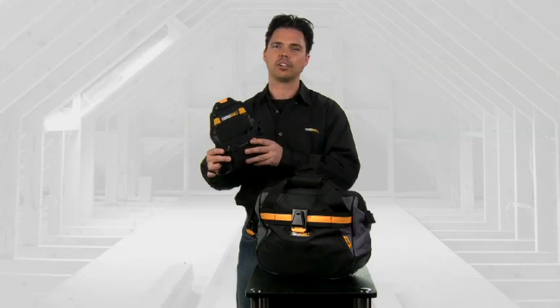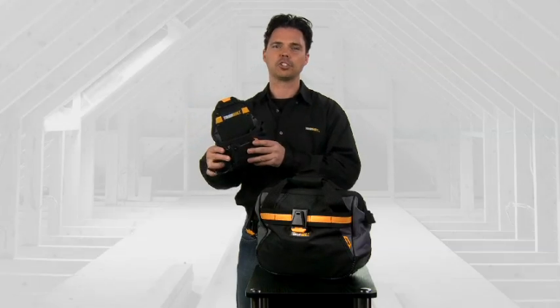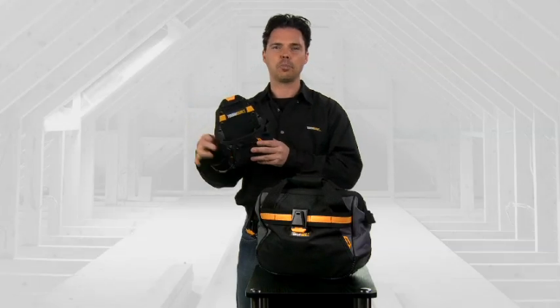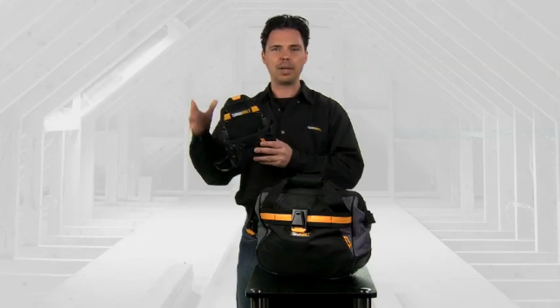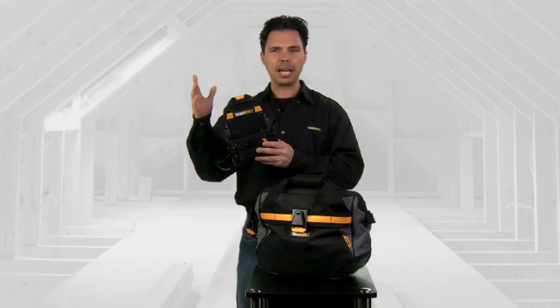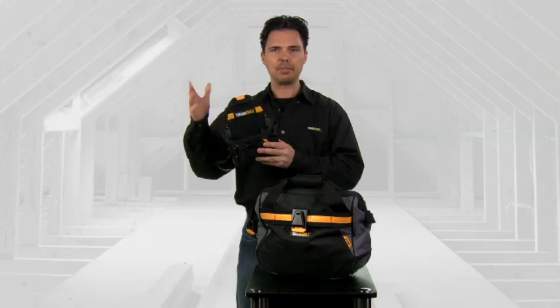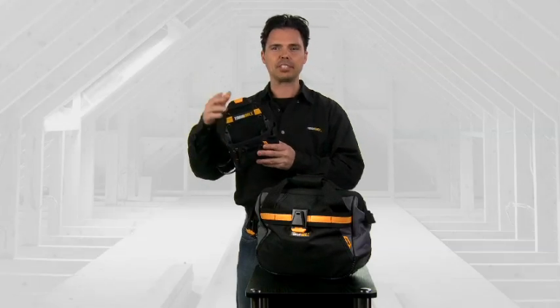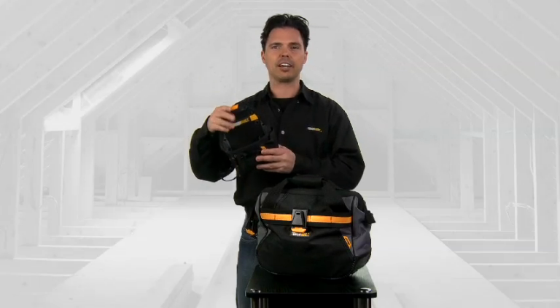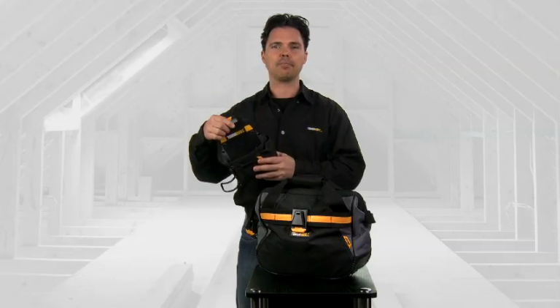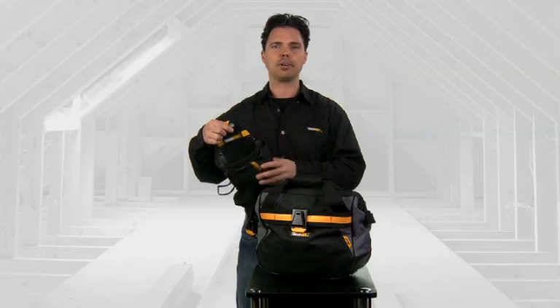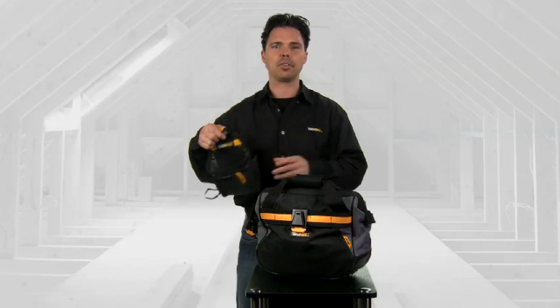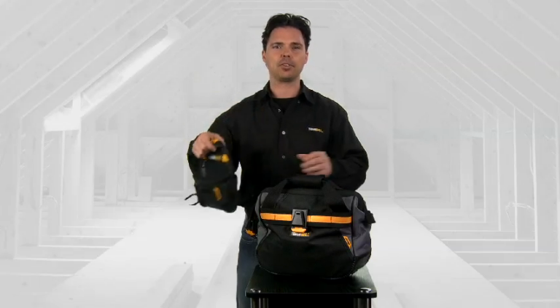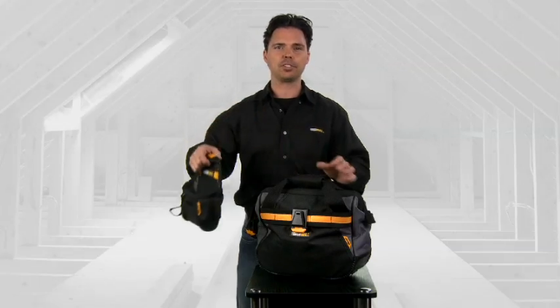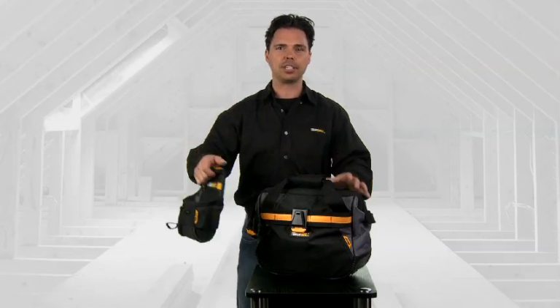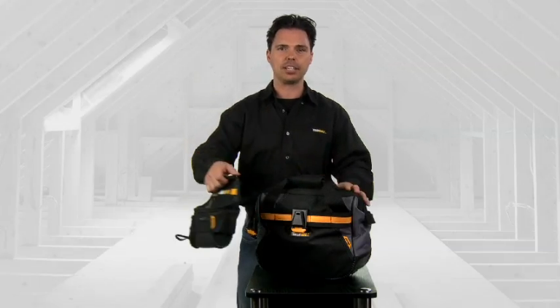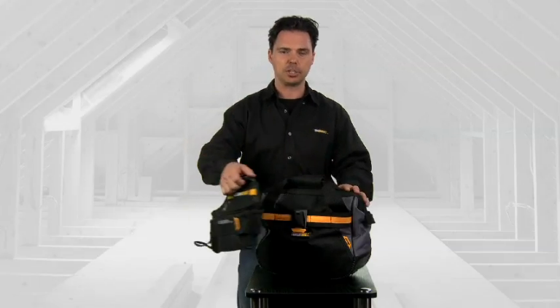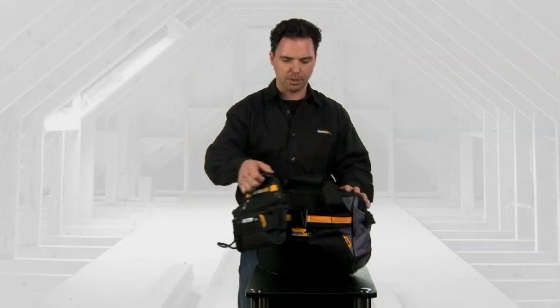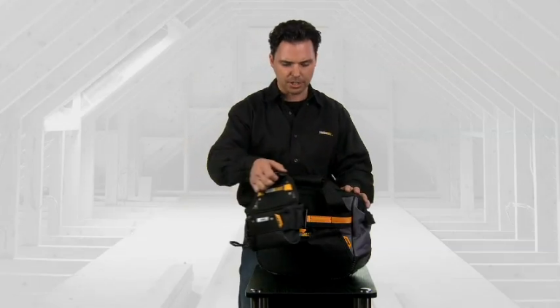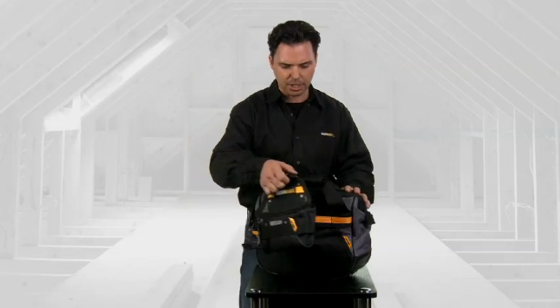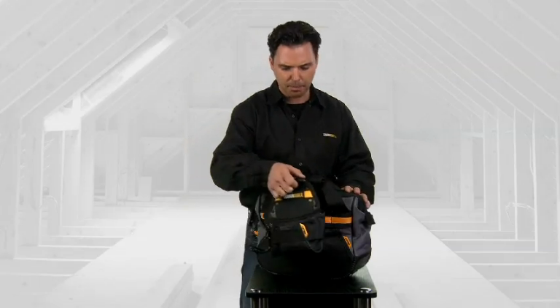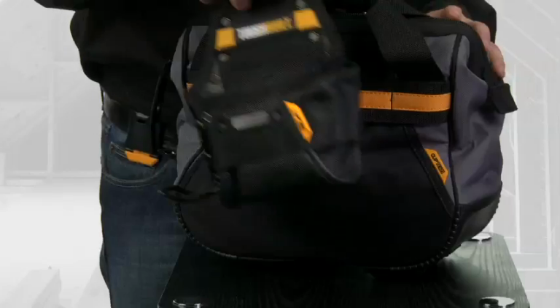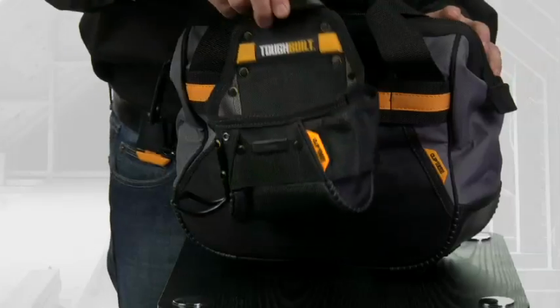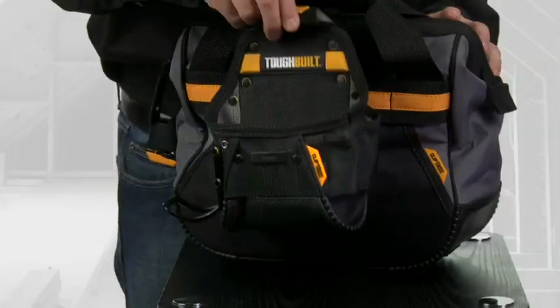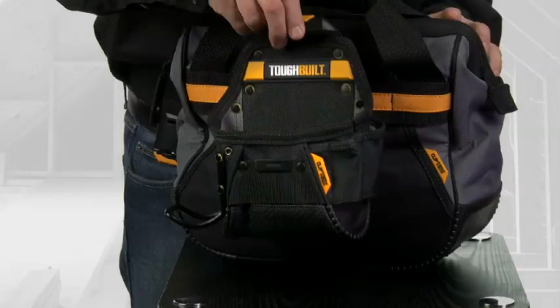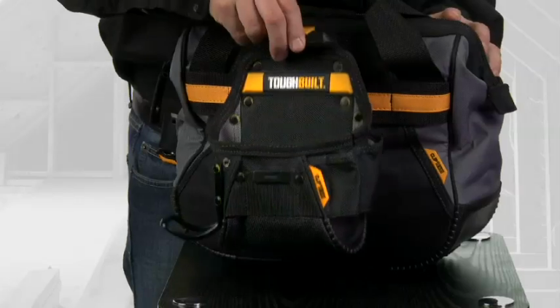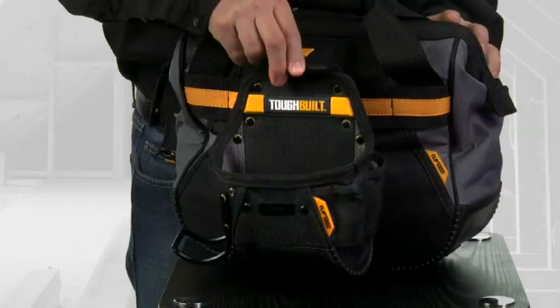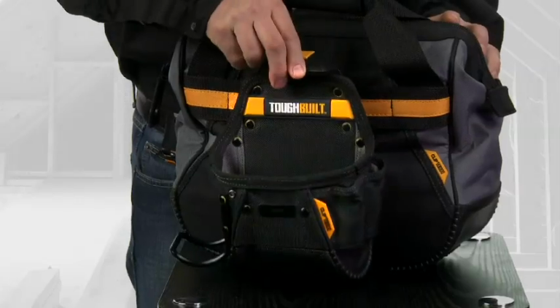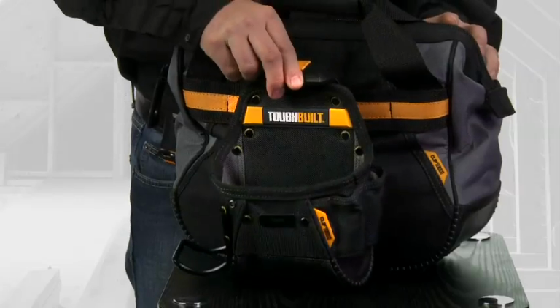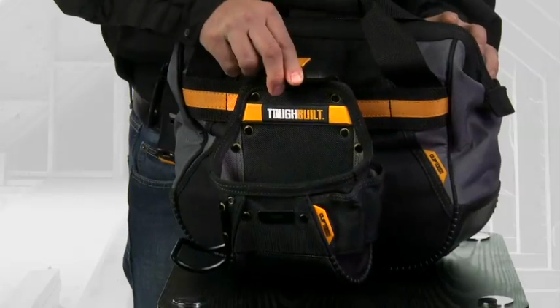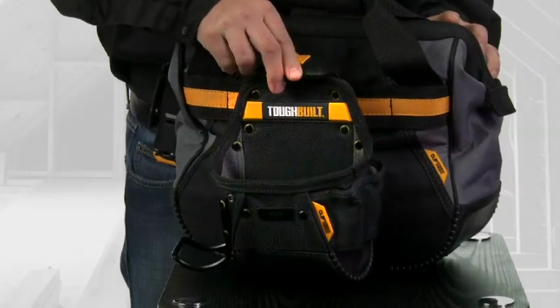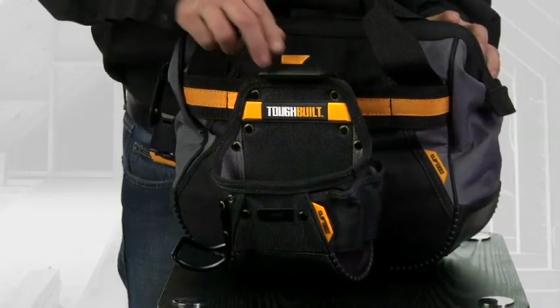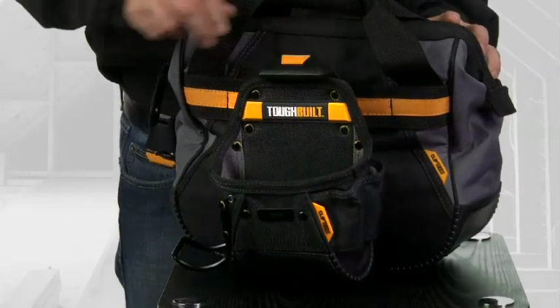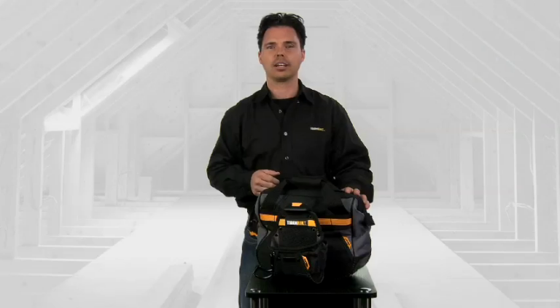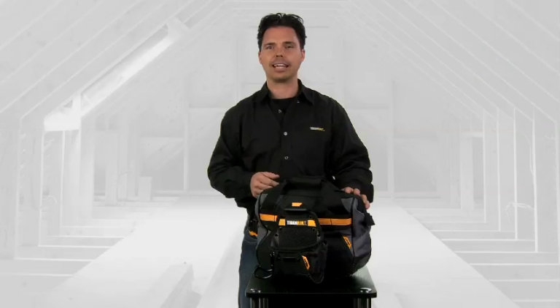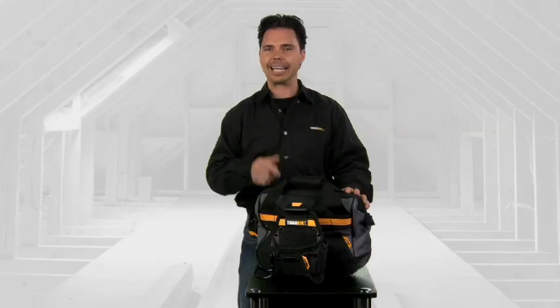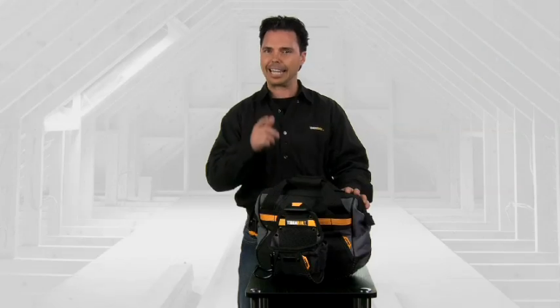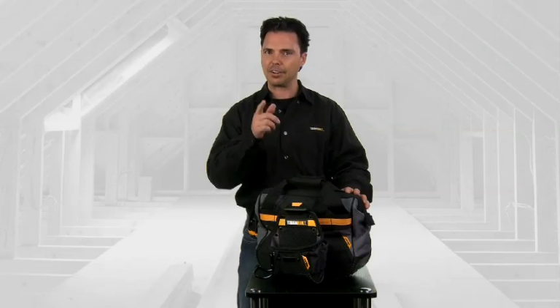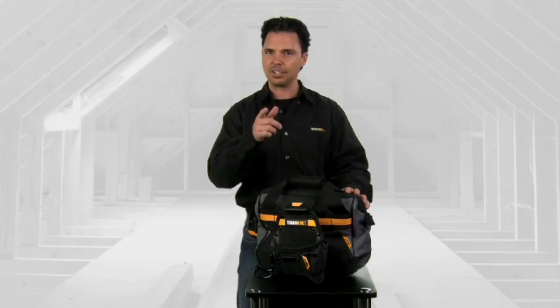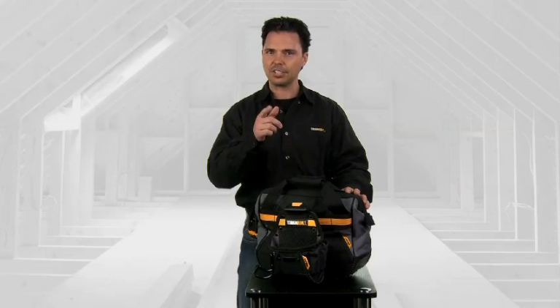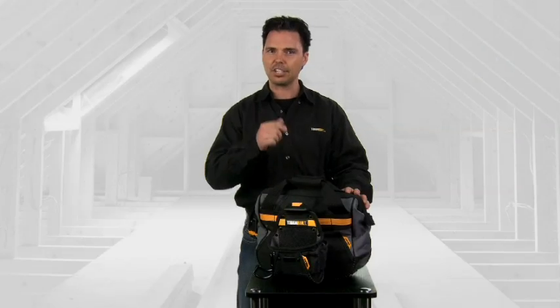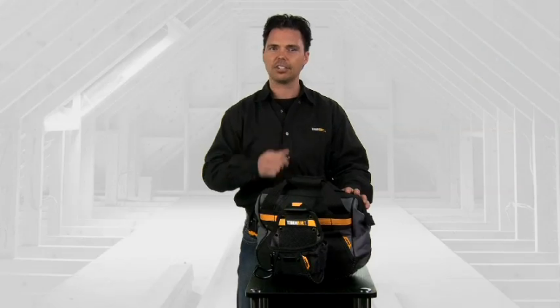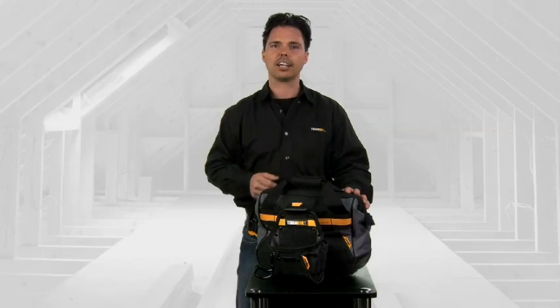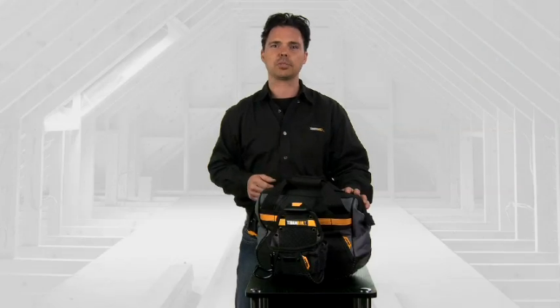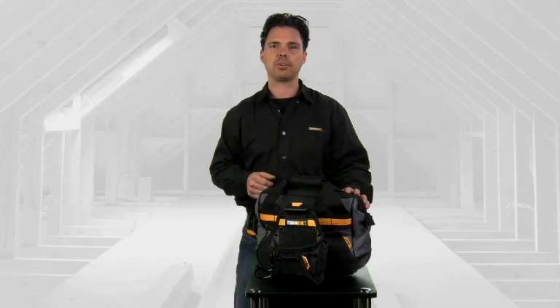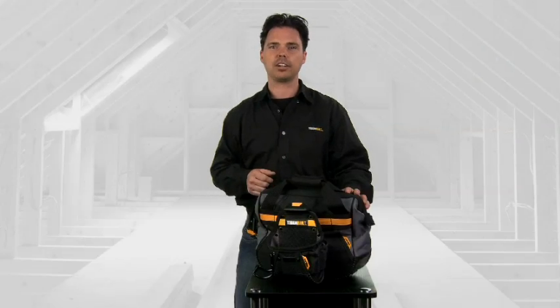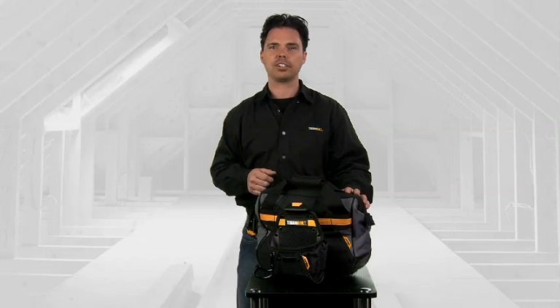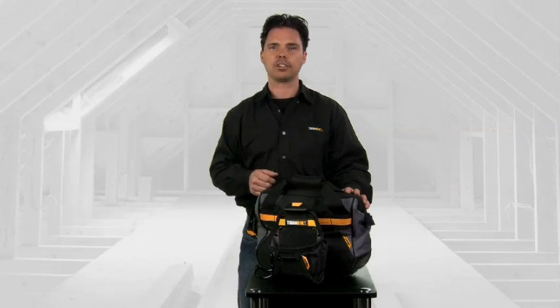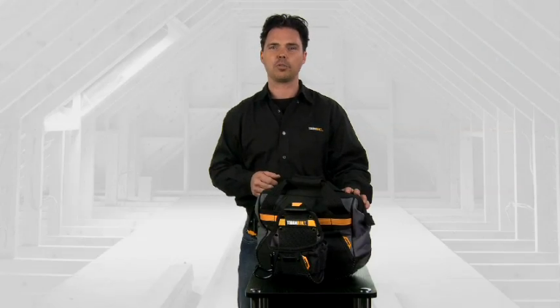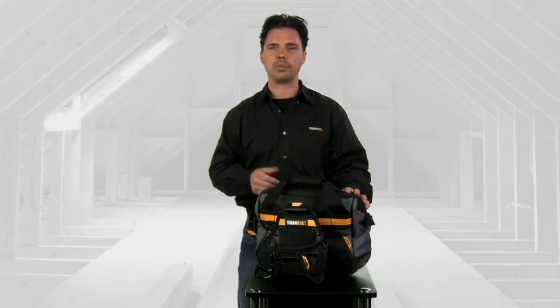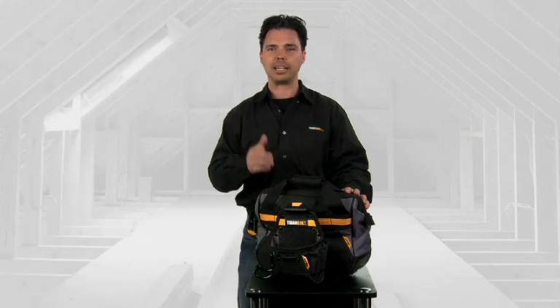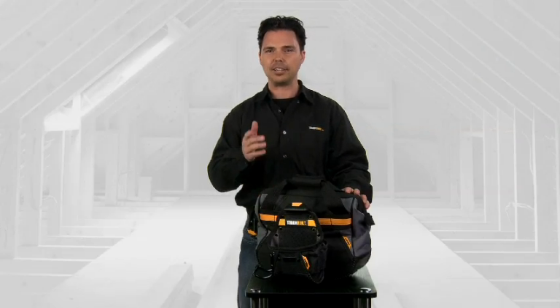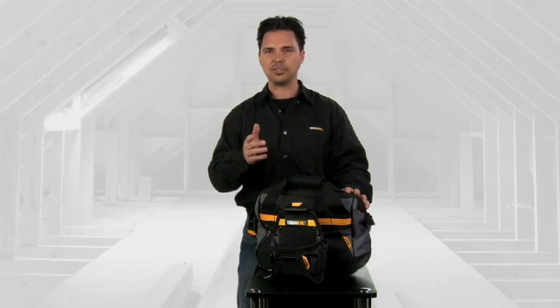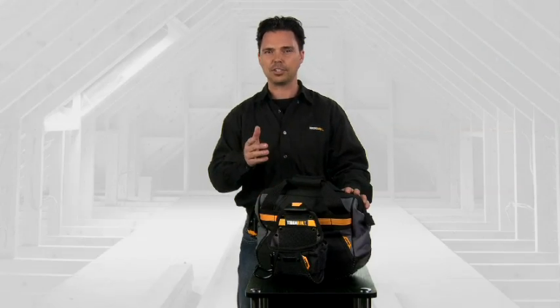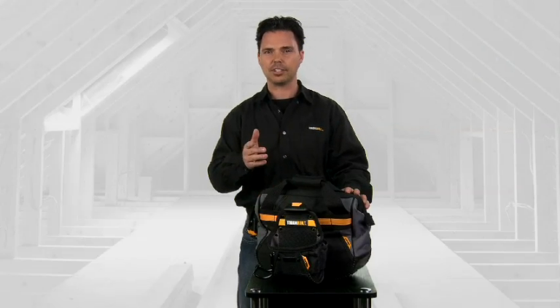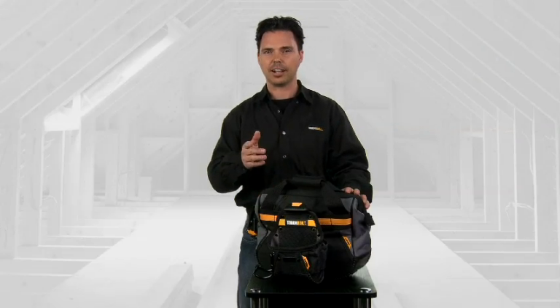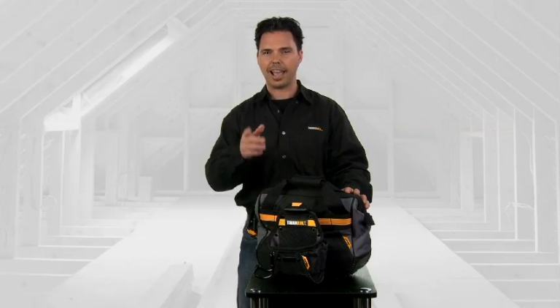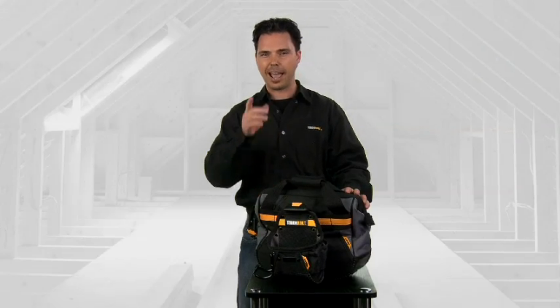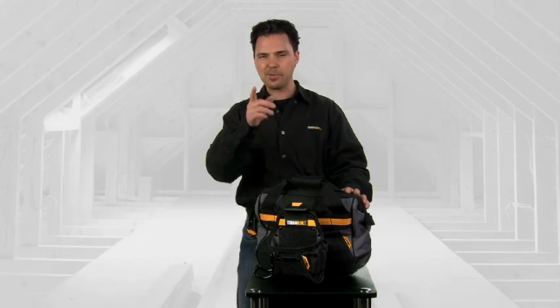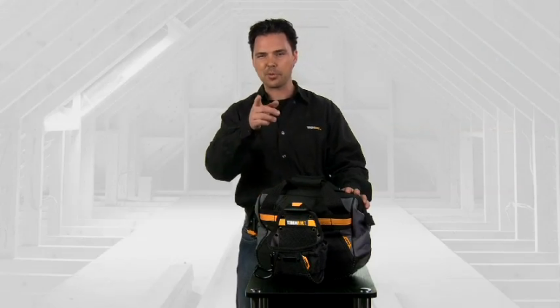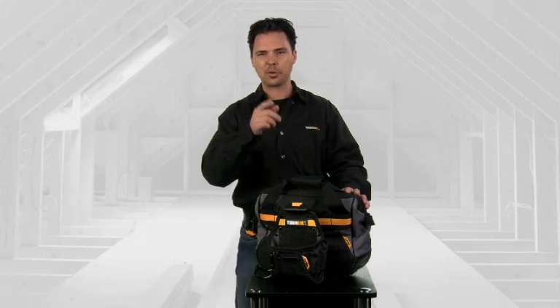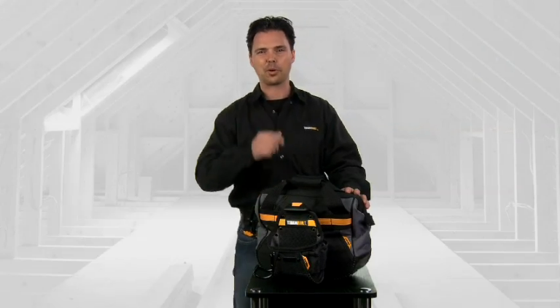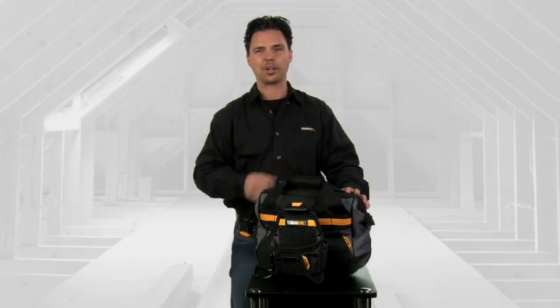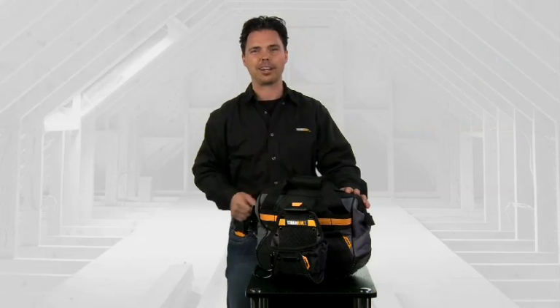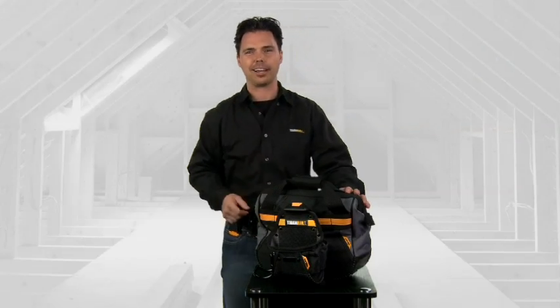So pick up a ToughBuilt 13-inch project bag and pouch, and I guarantee your next project will be easier and more organized.